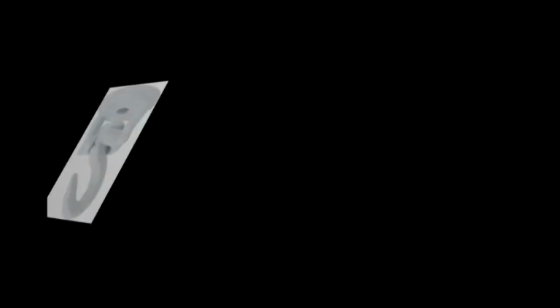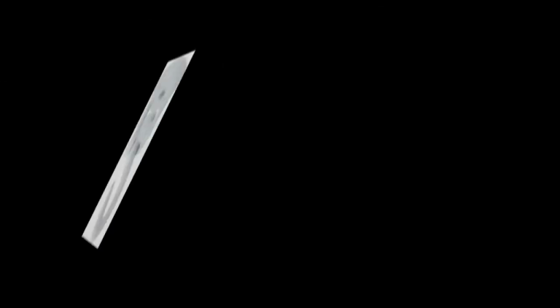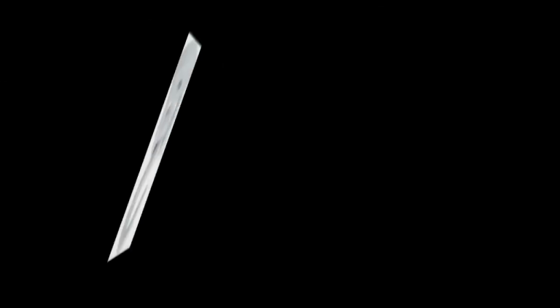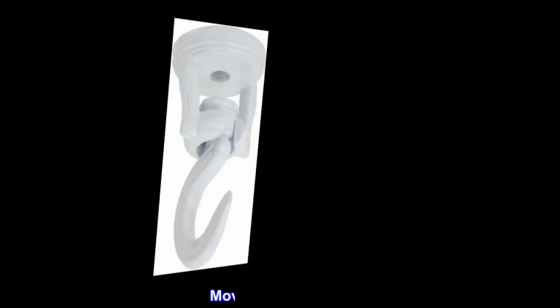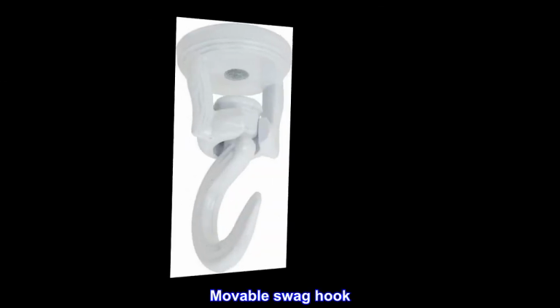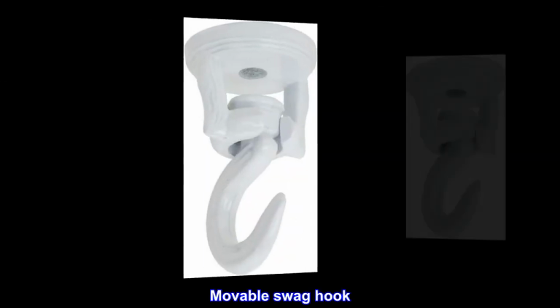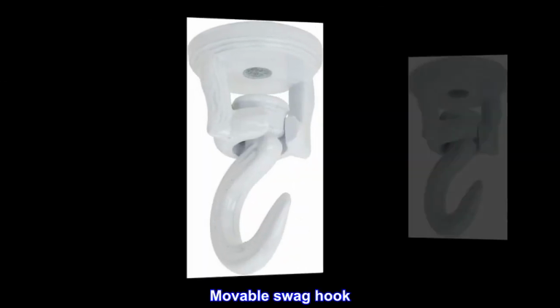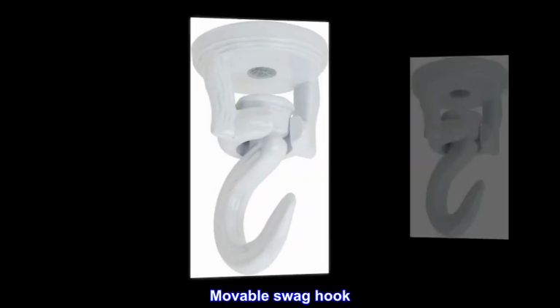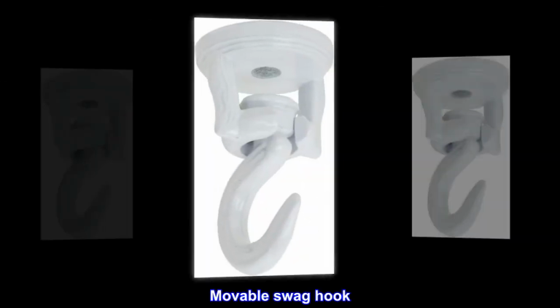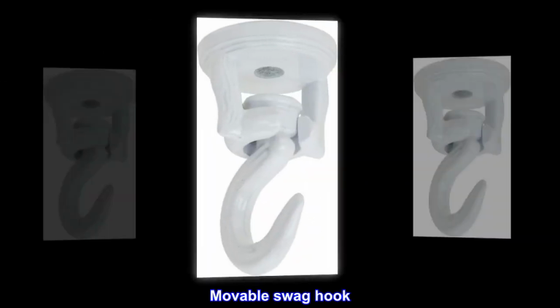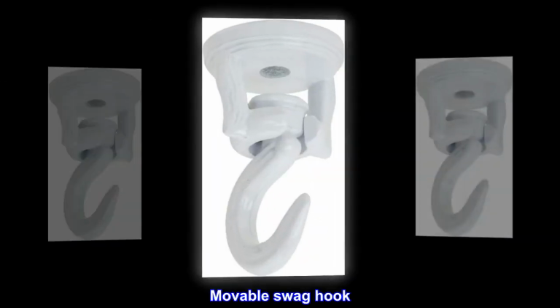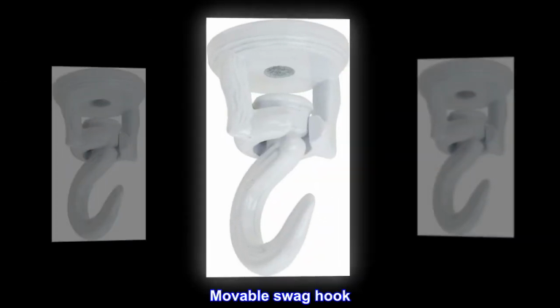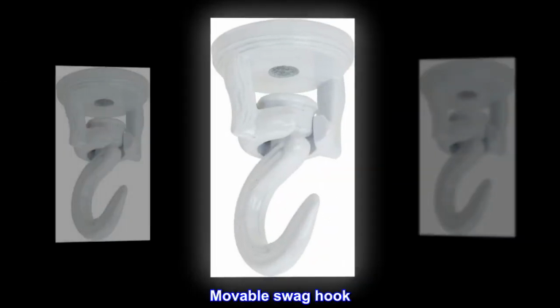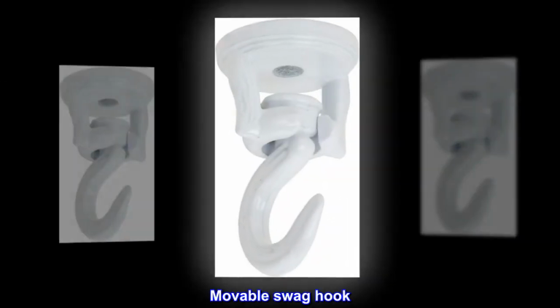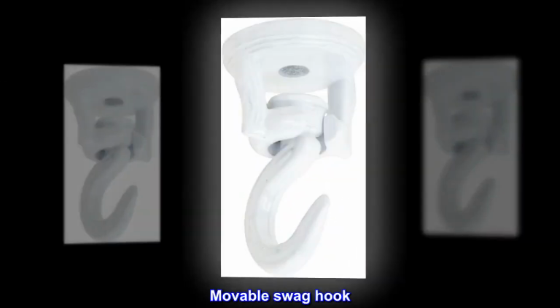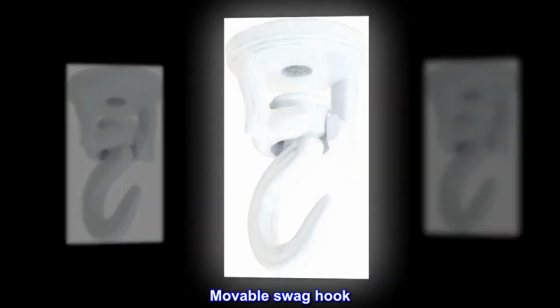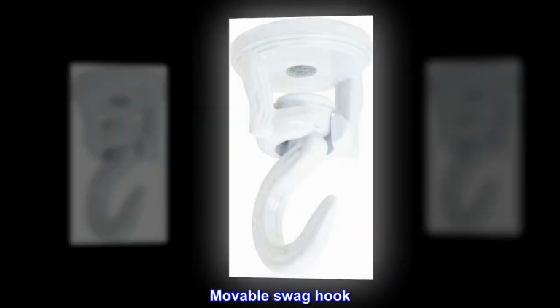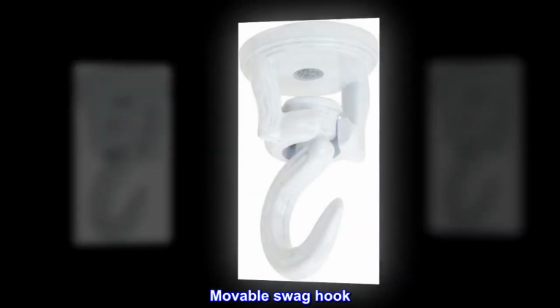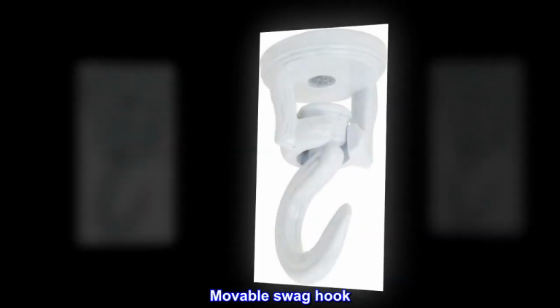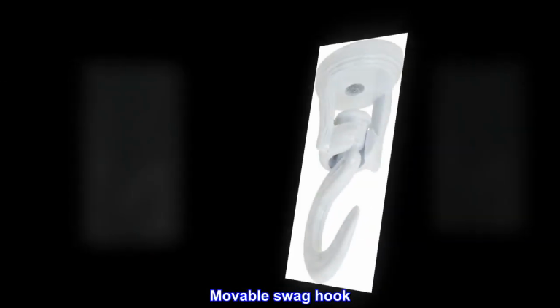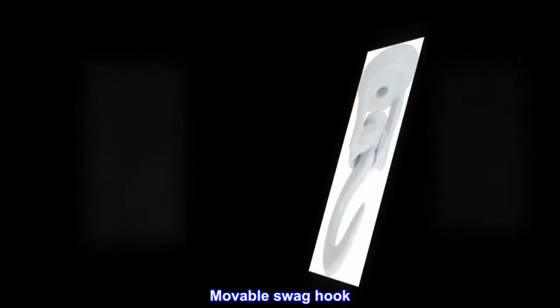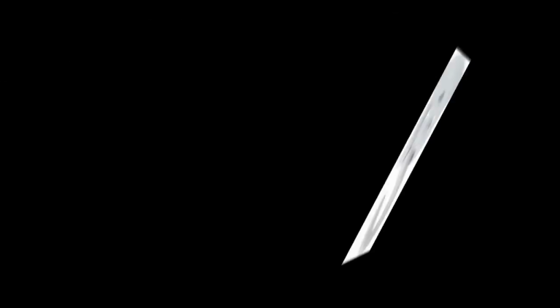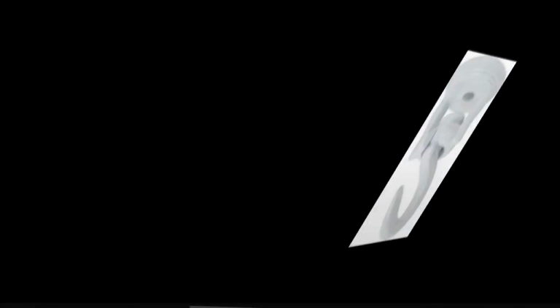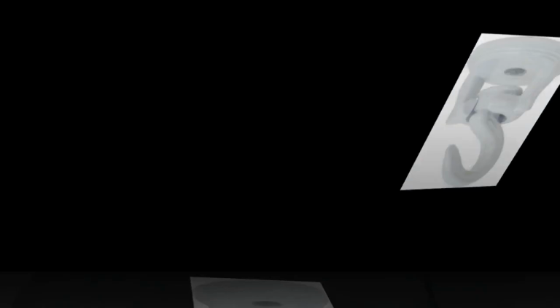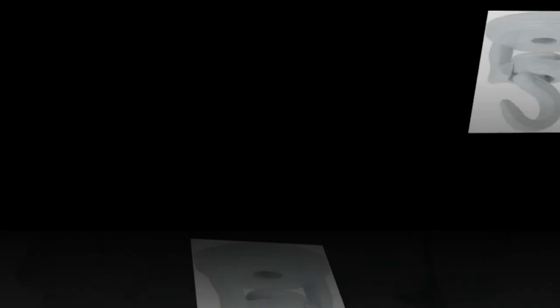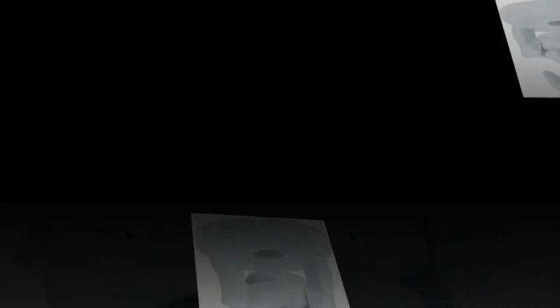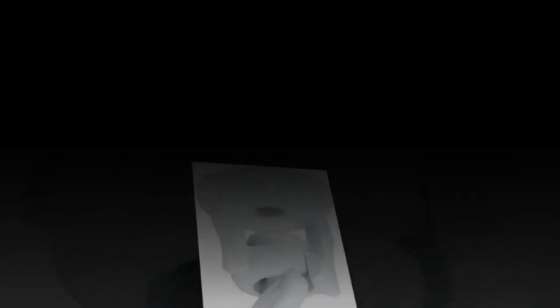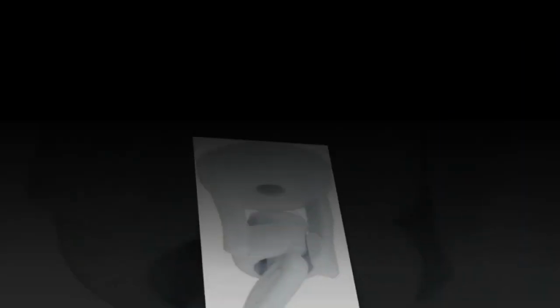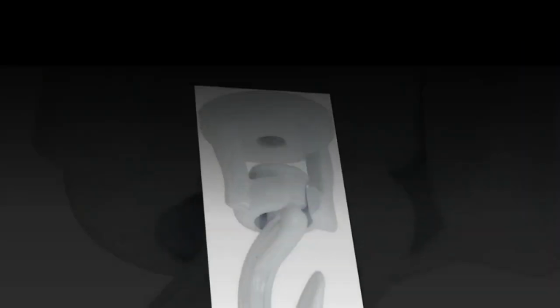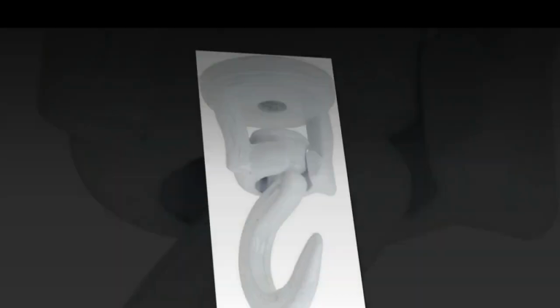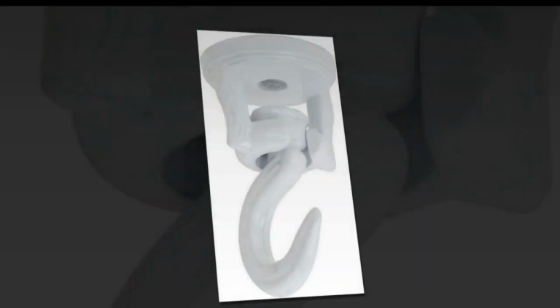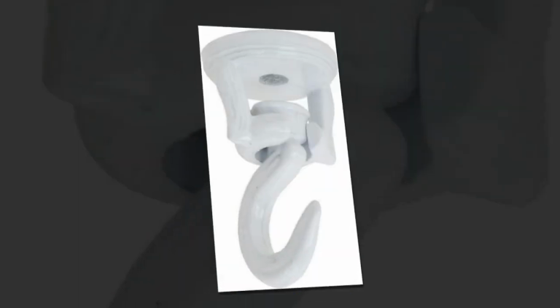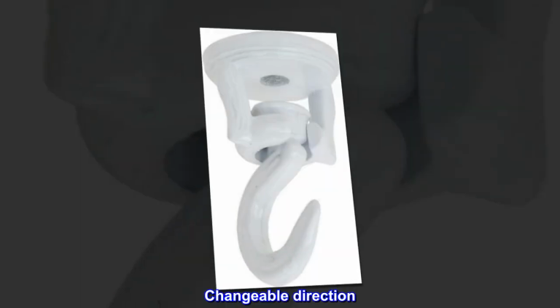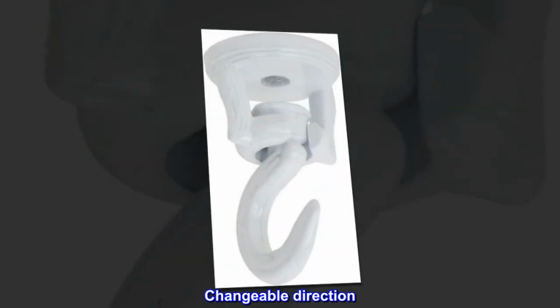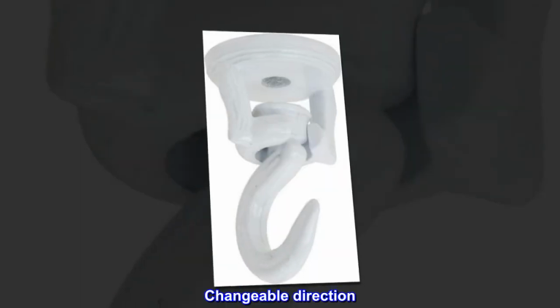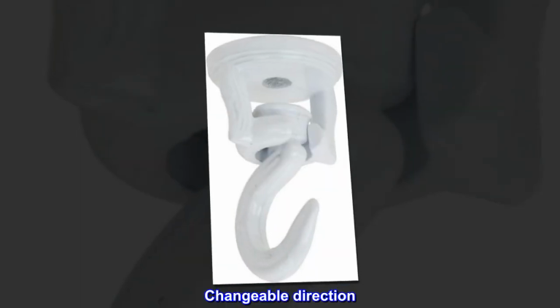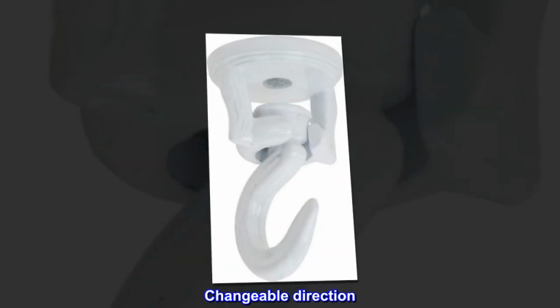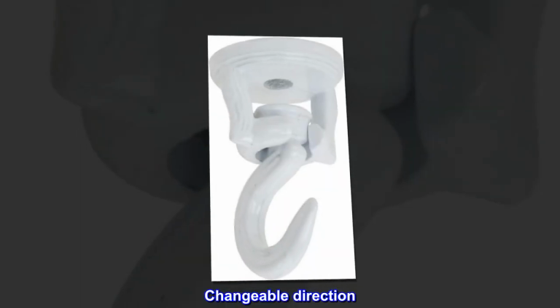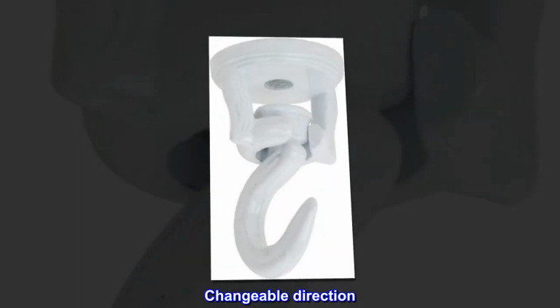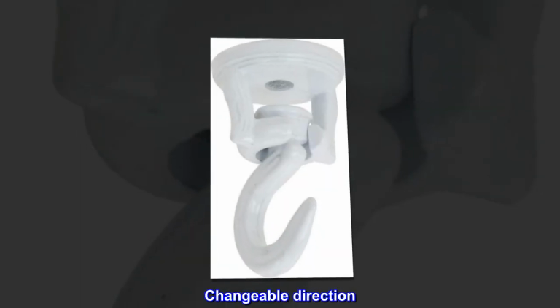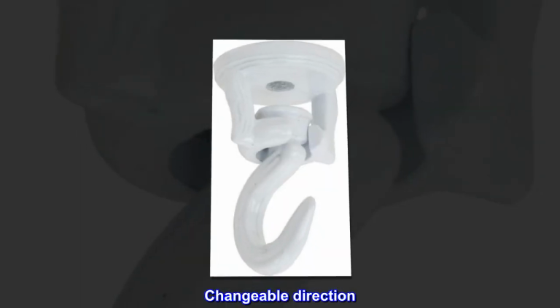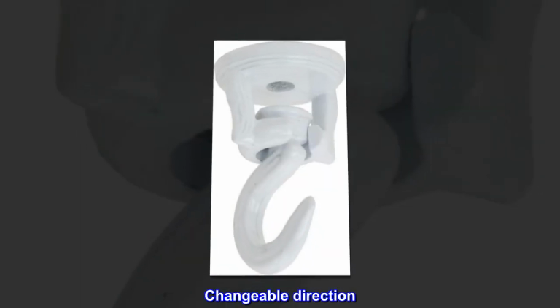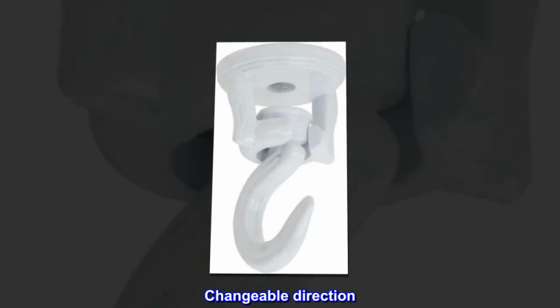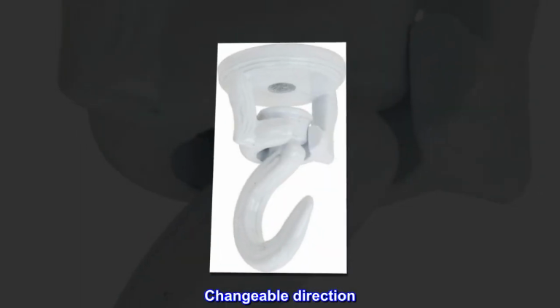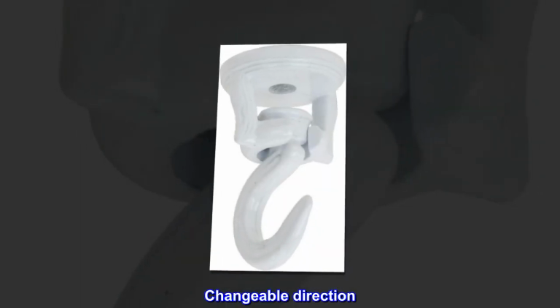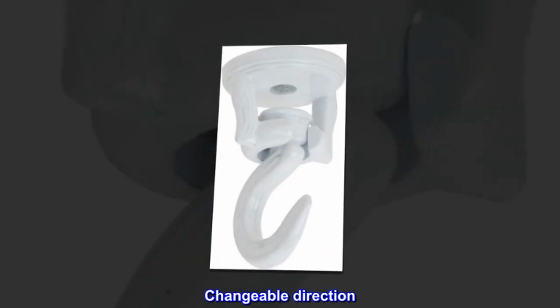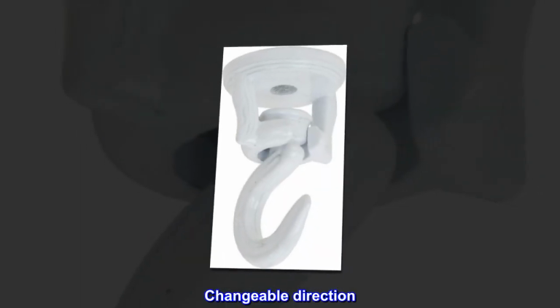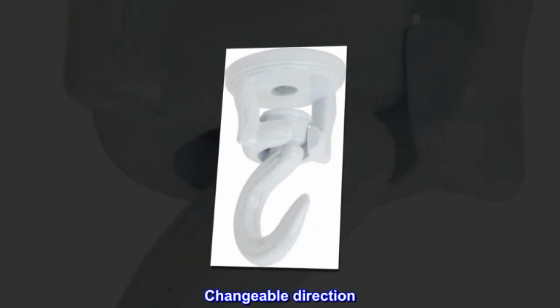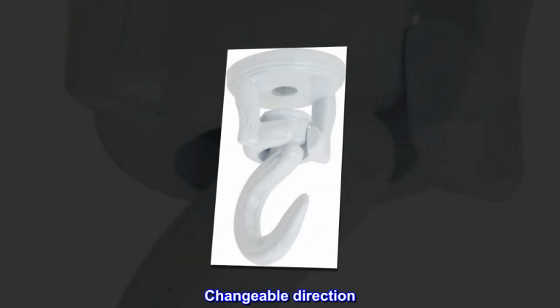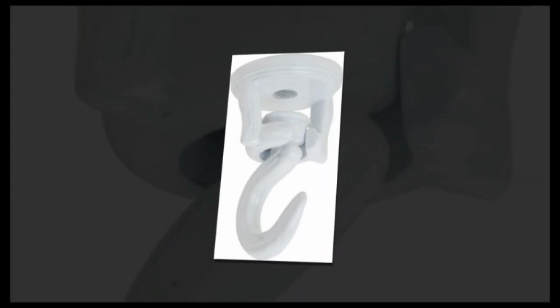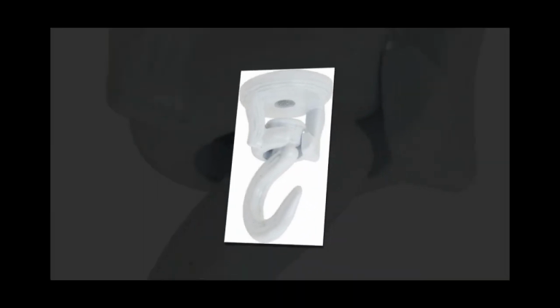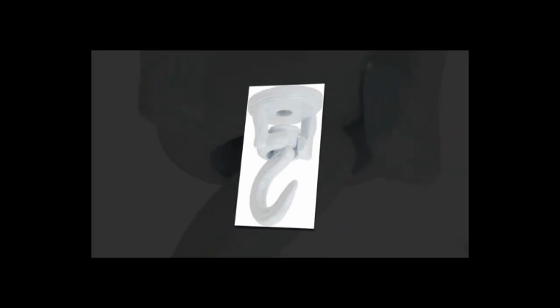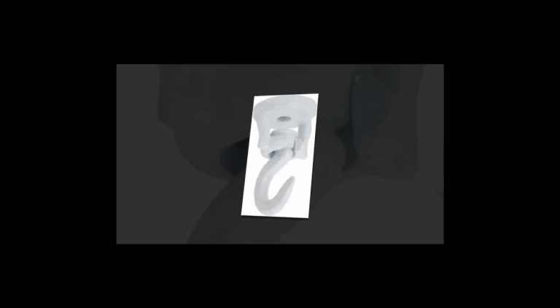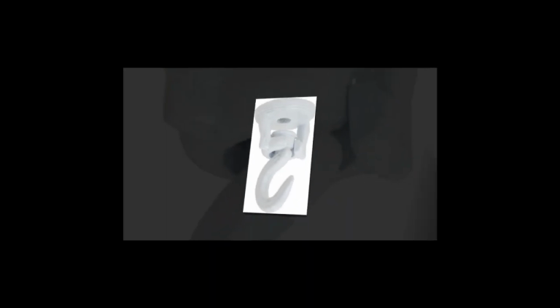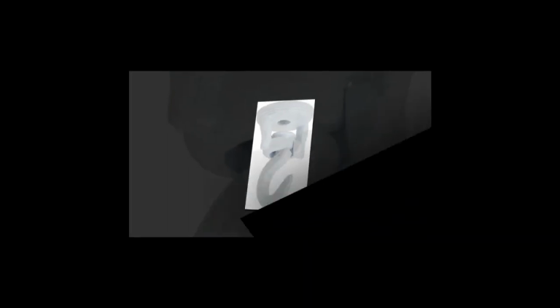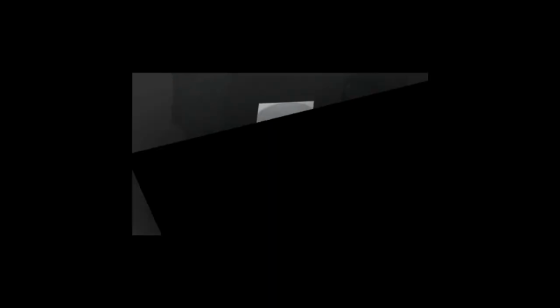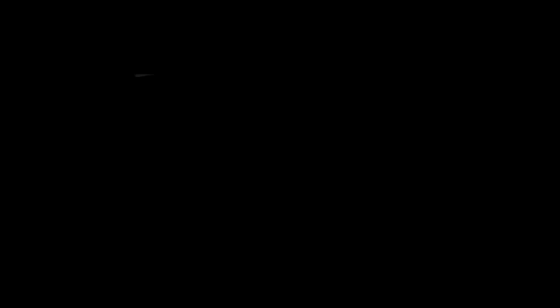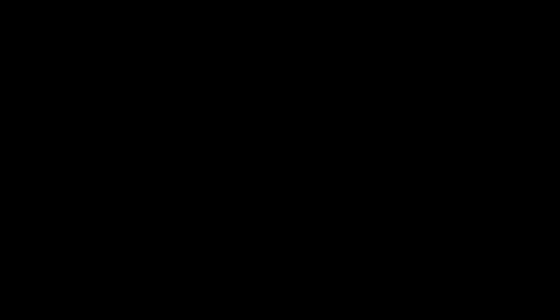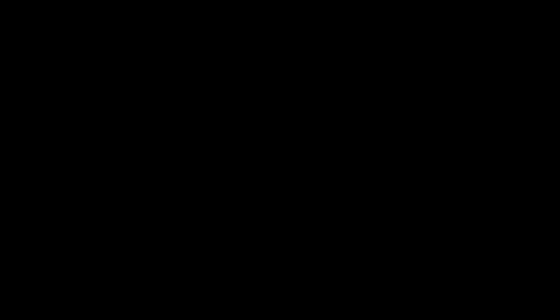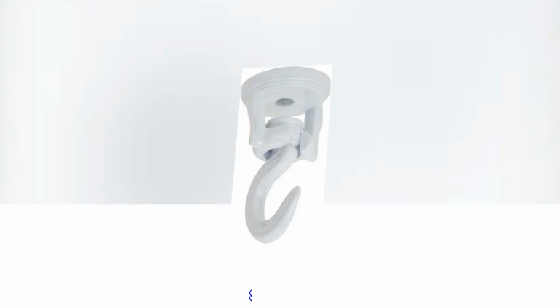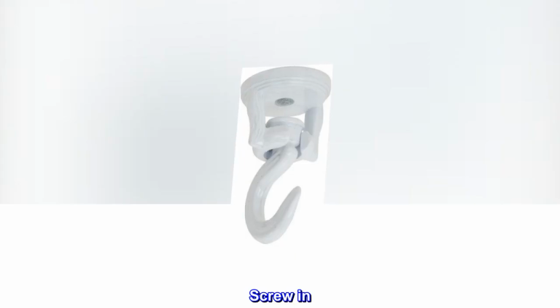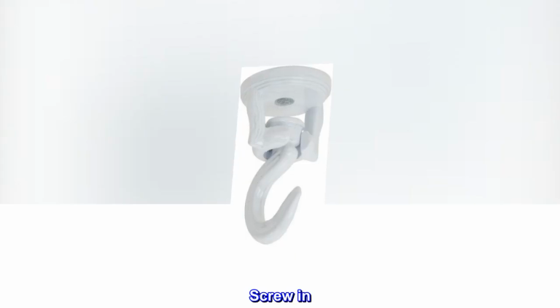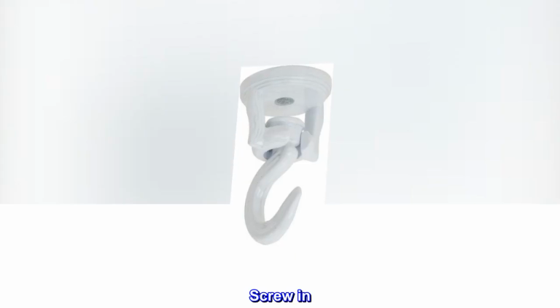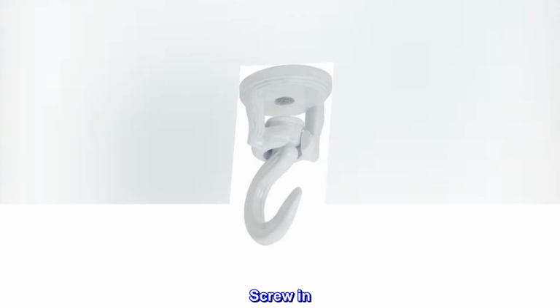Moveable Swag Hook. Changeable direction. Screw-in.